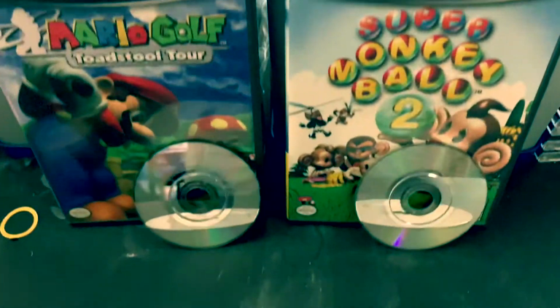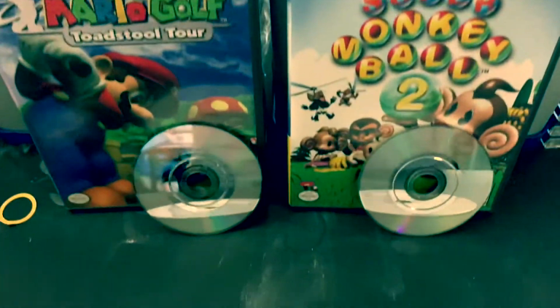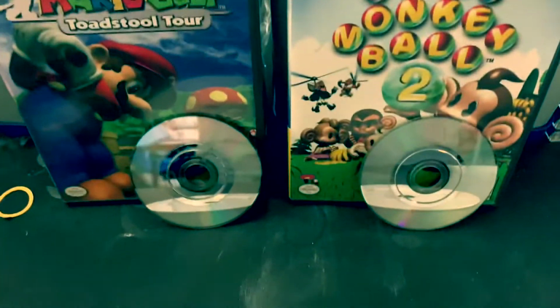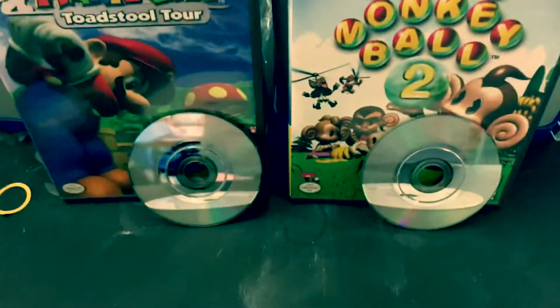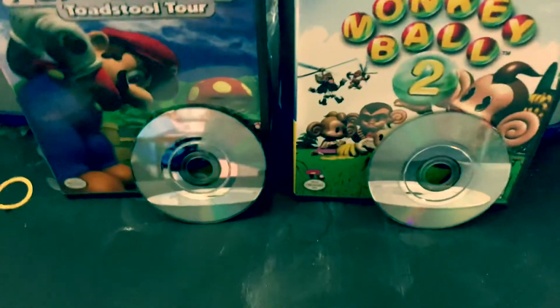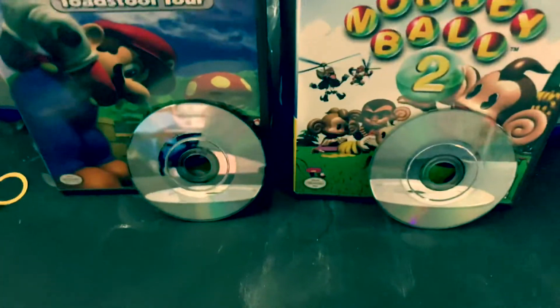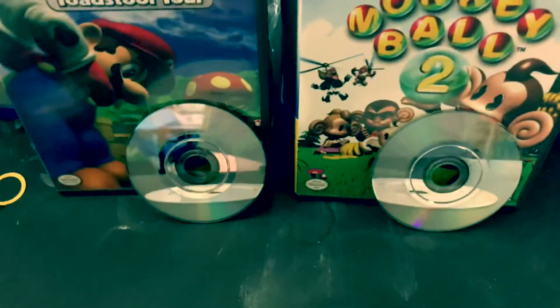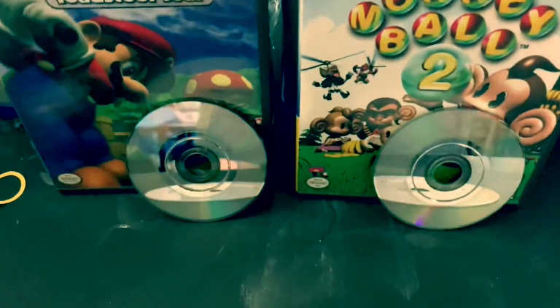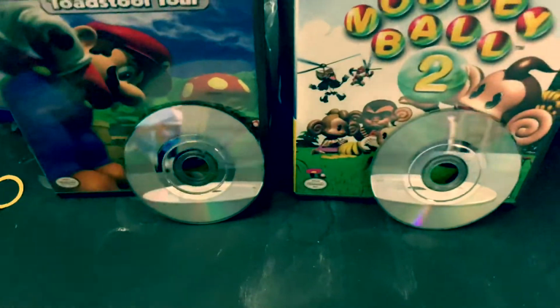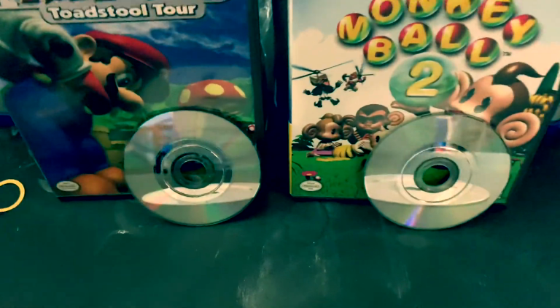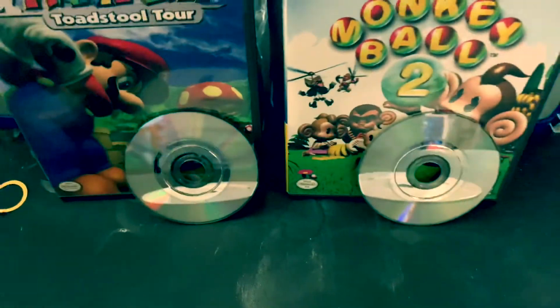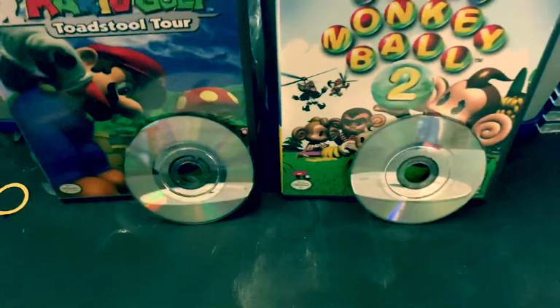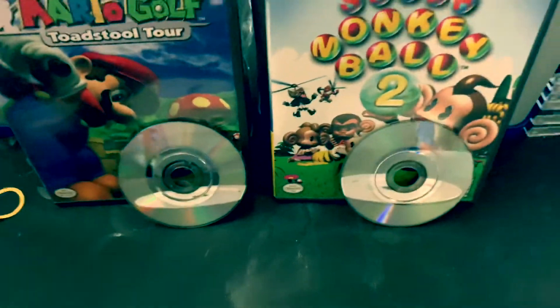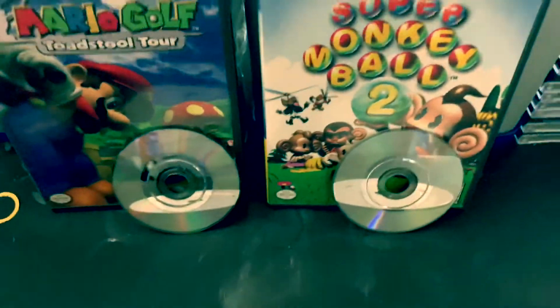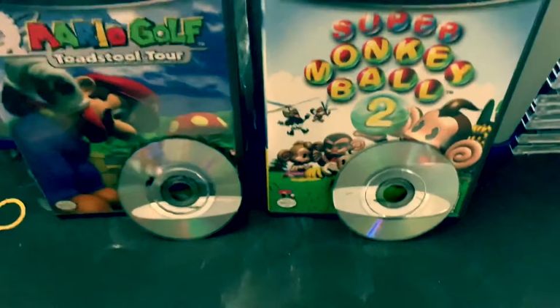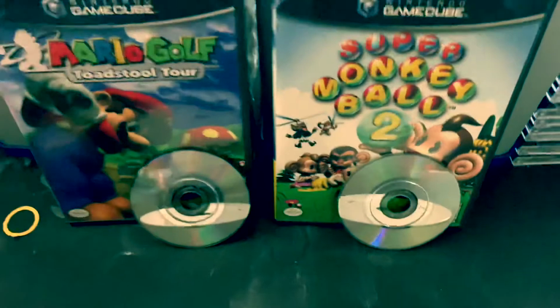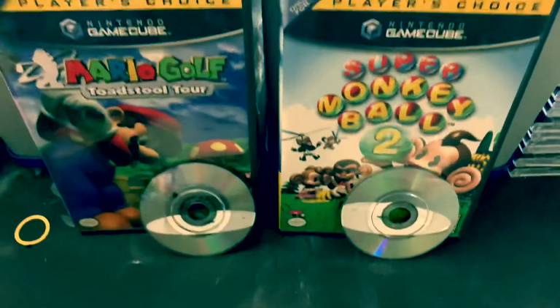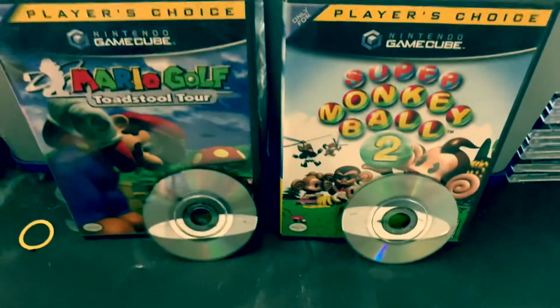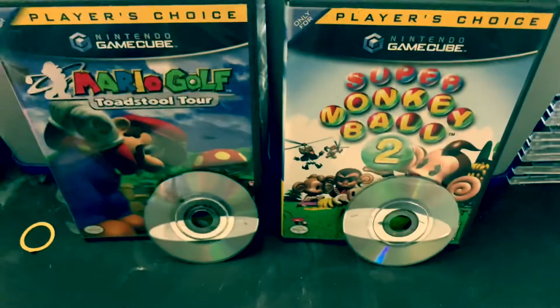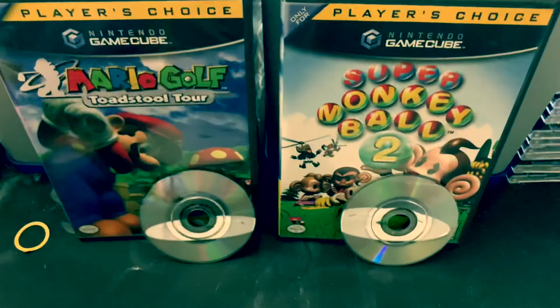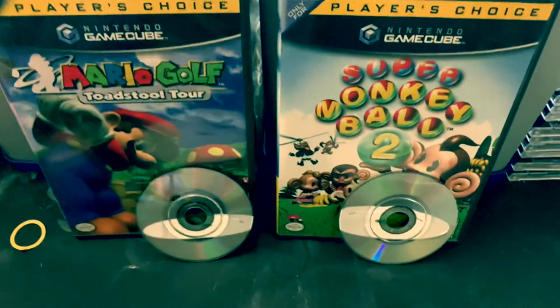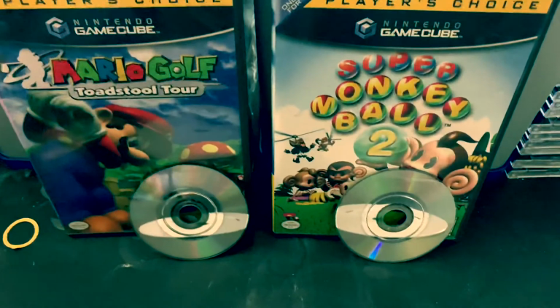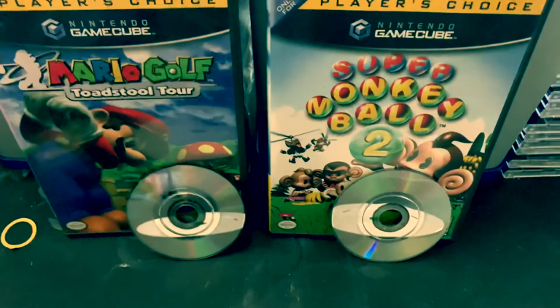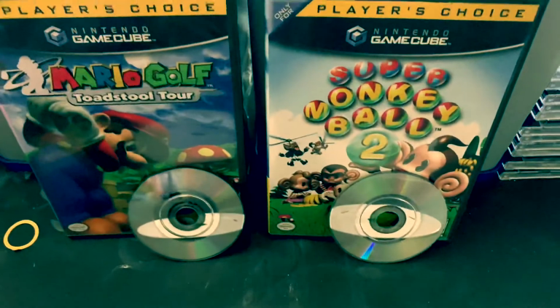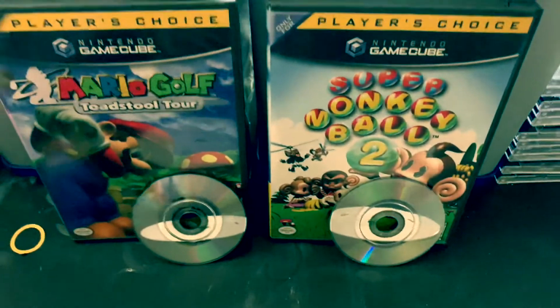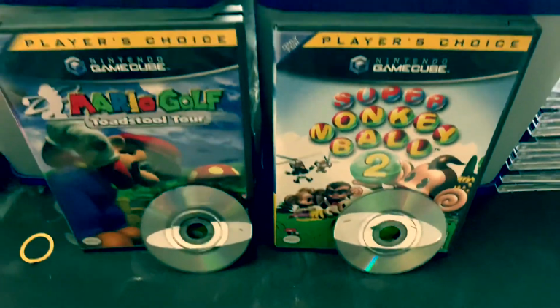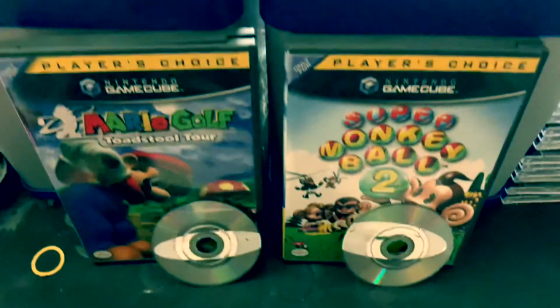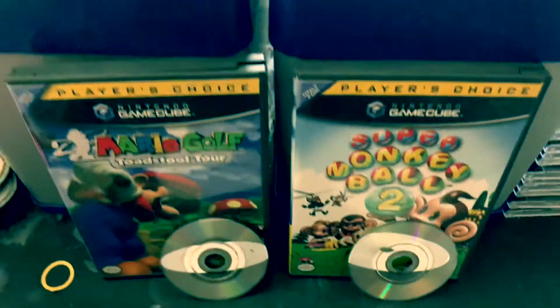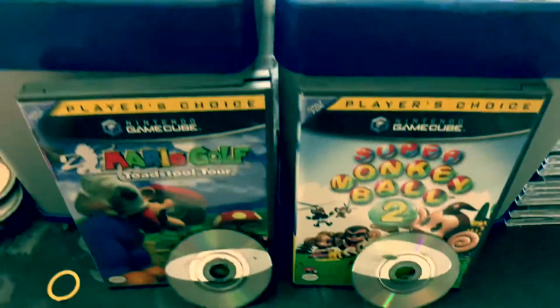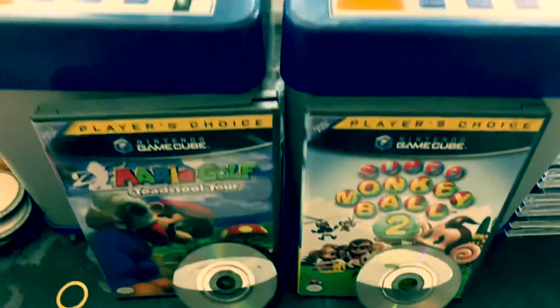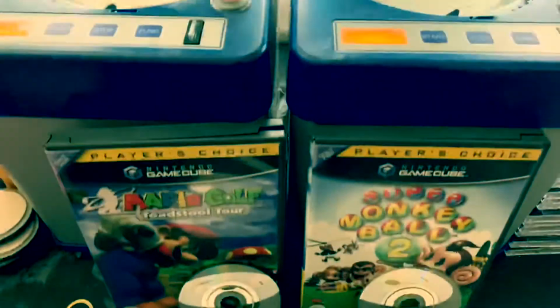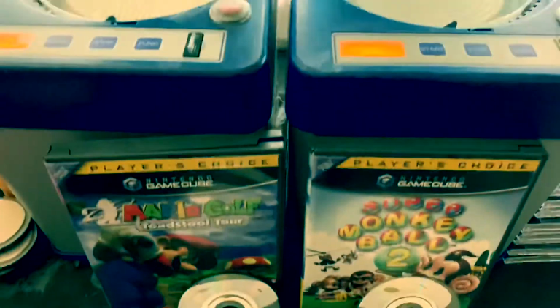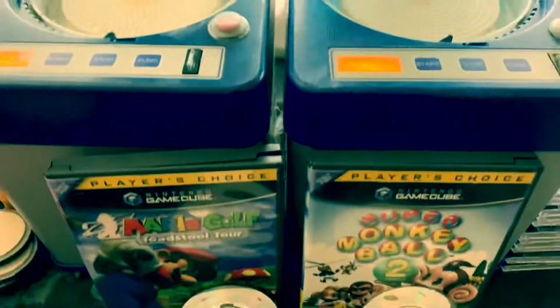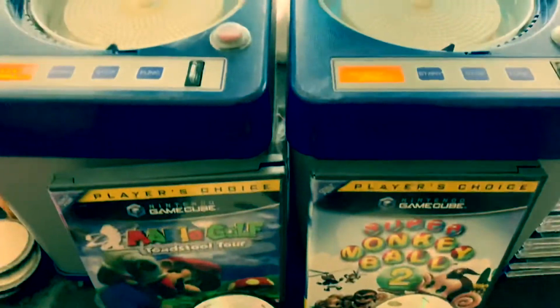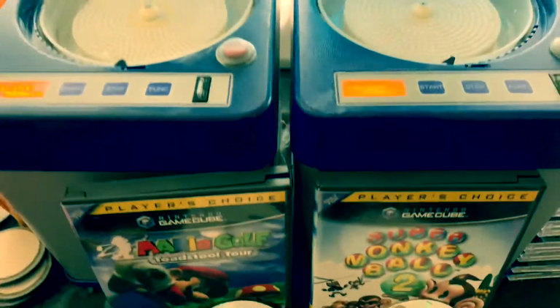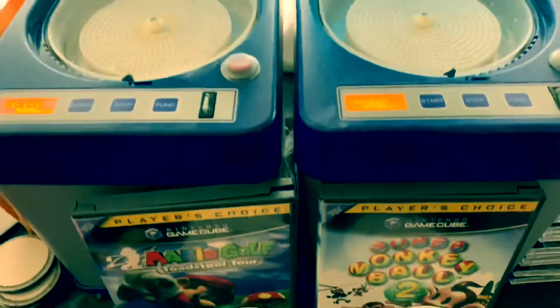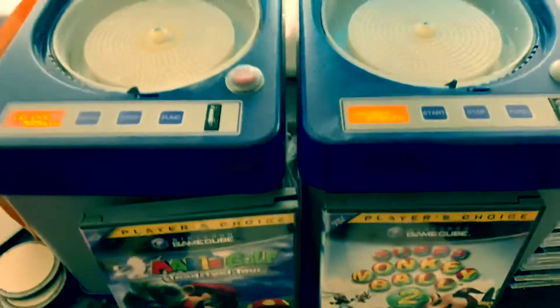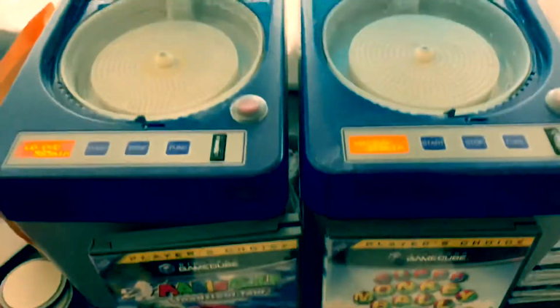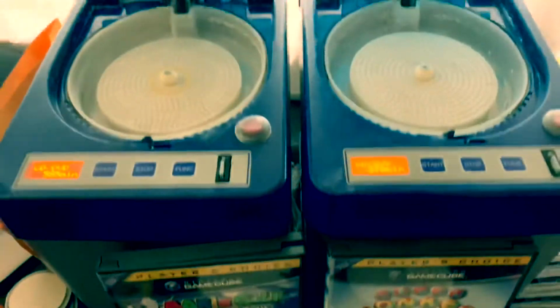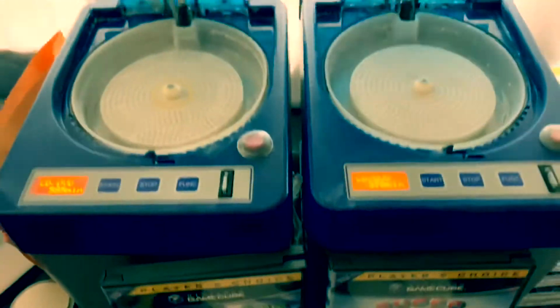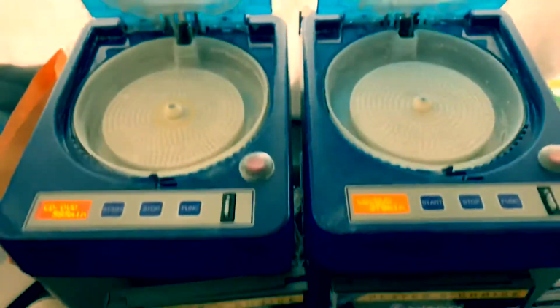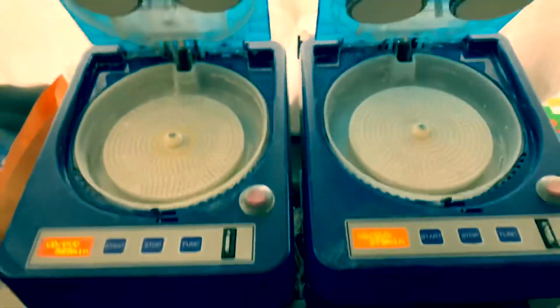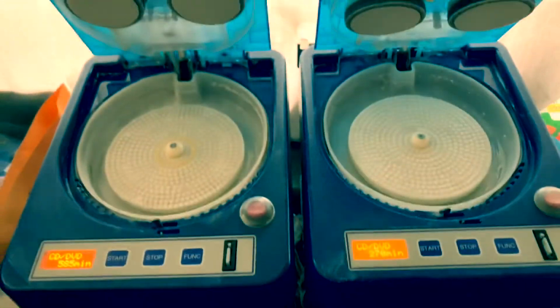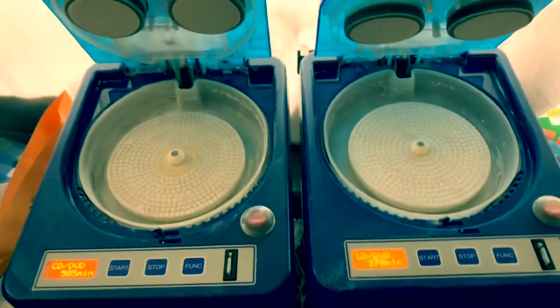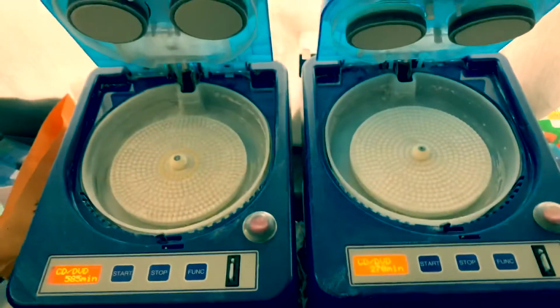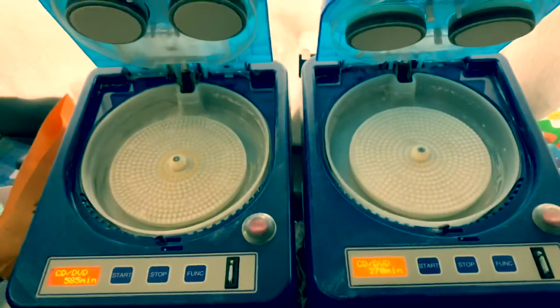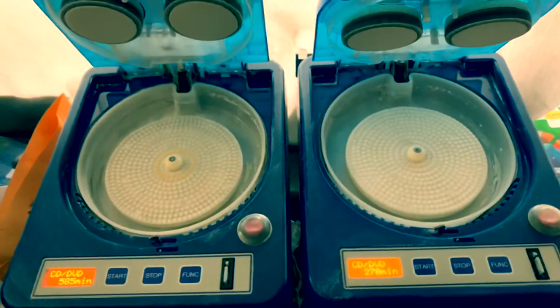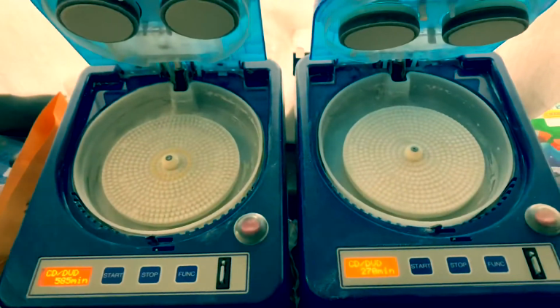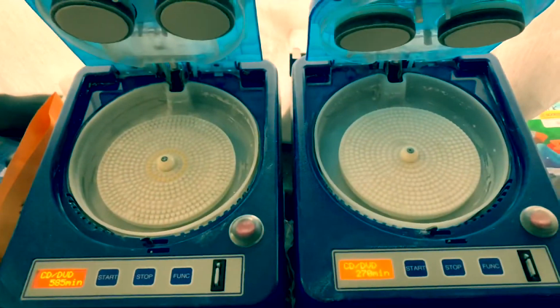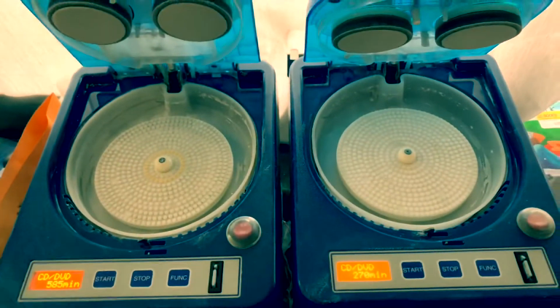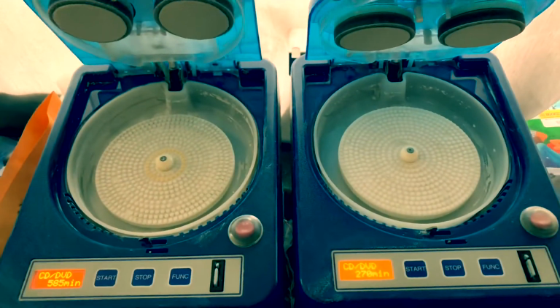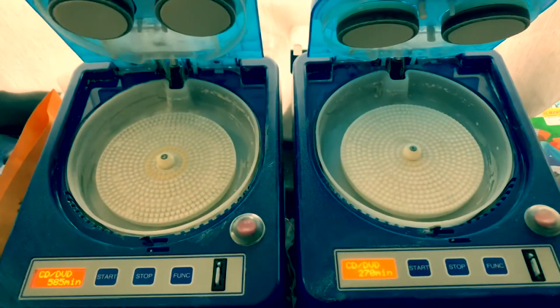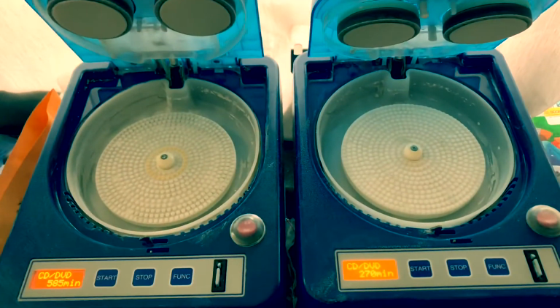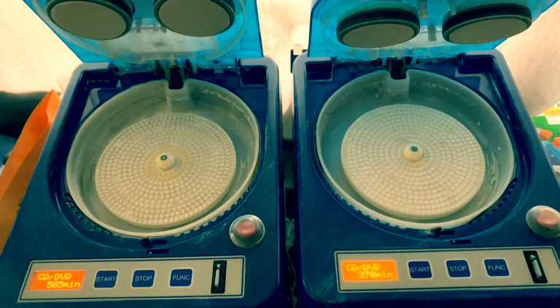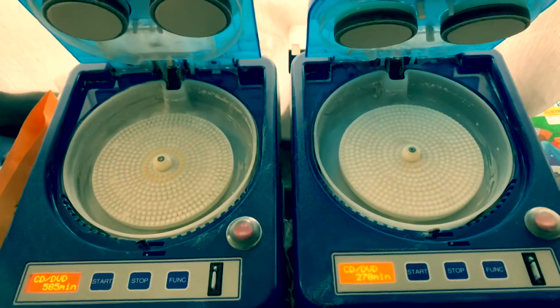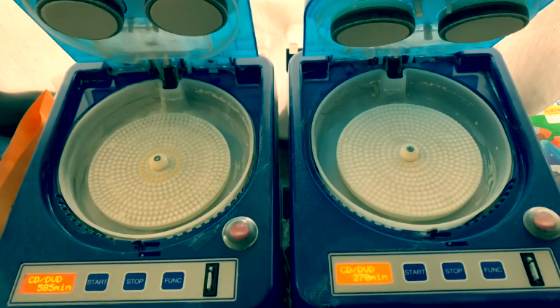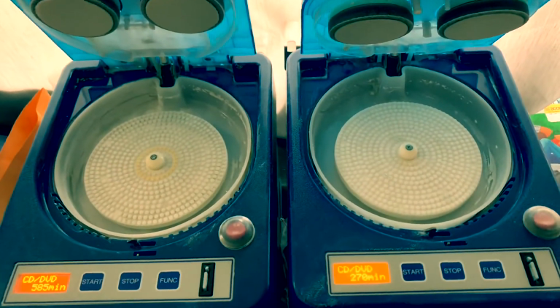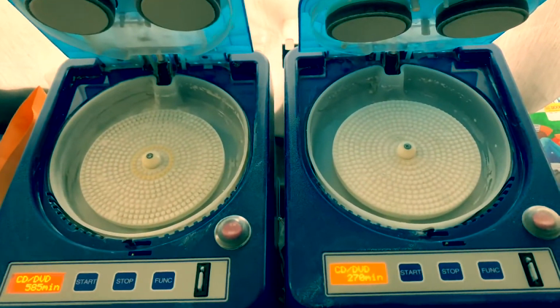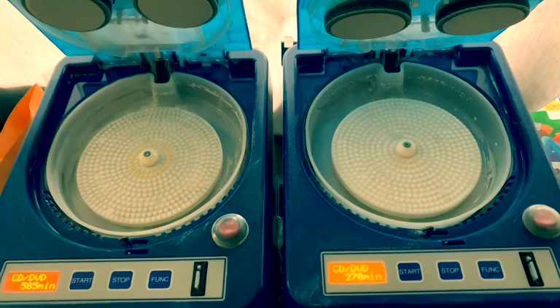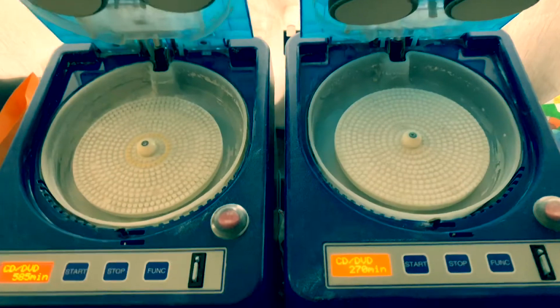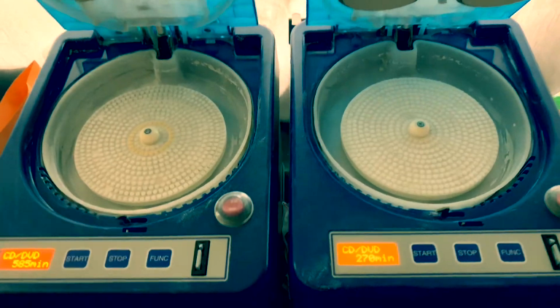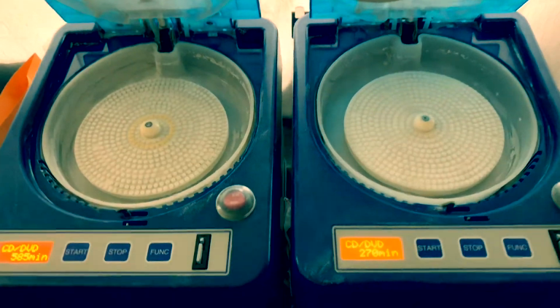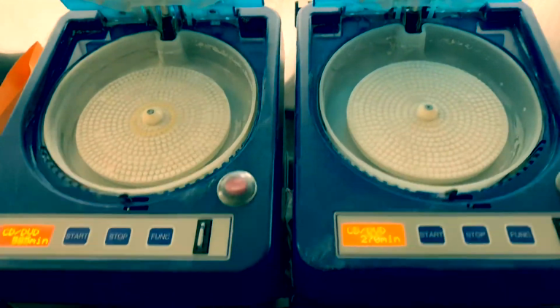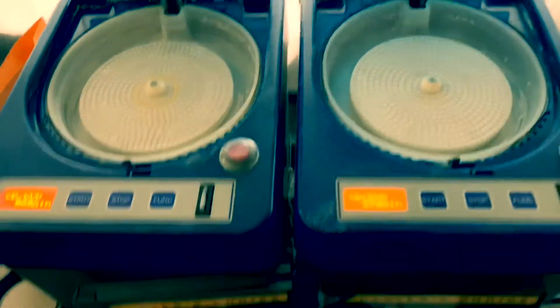What's up guys? I have these scratched GameCube games here and I'm going to show you how to fix them using the Elm USA Eco Pro 2.